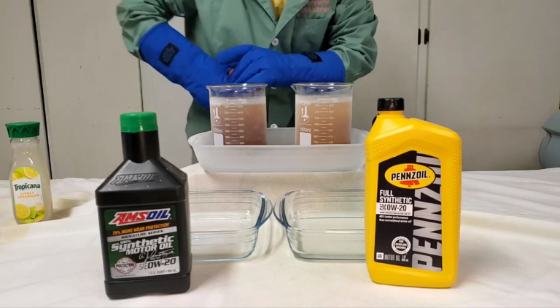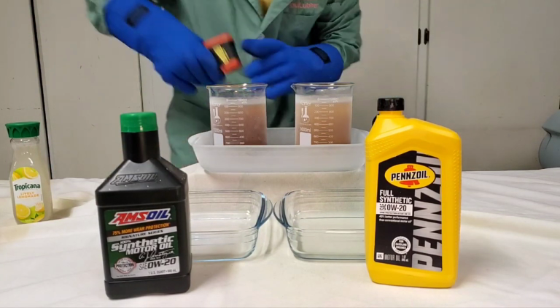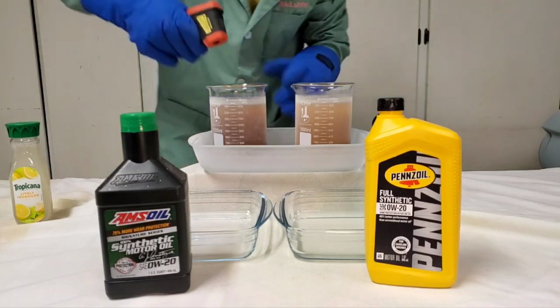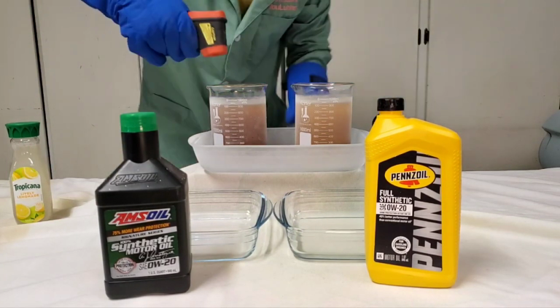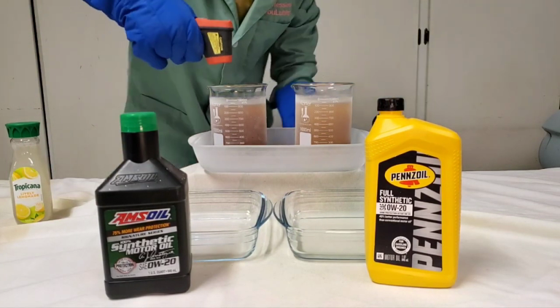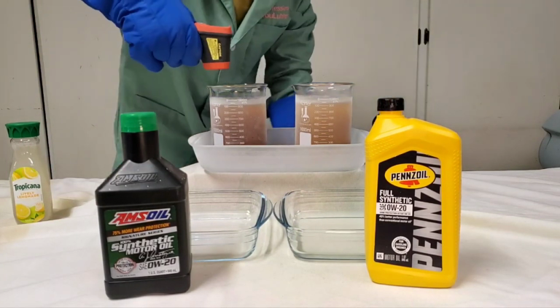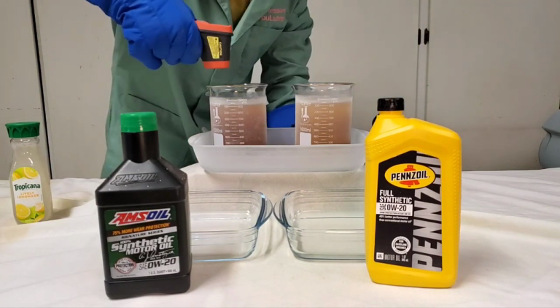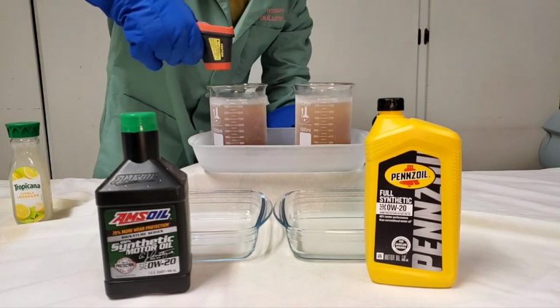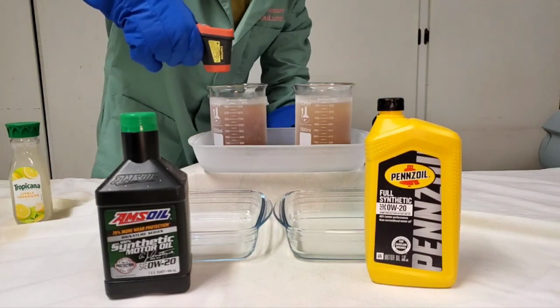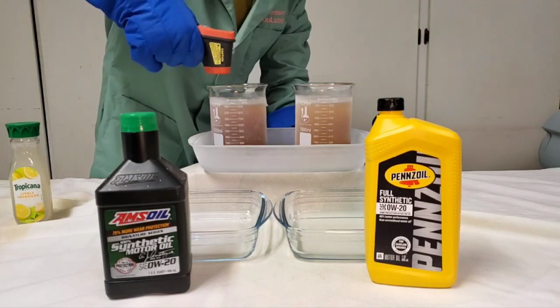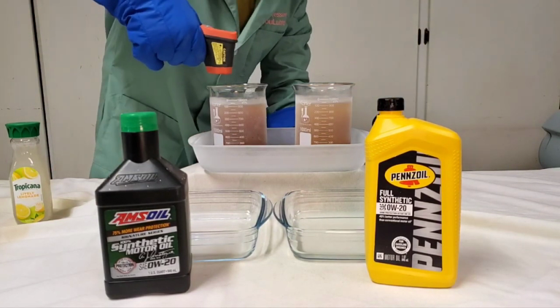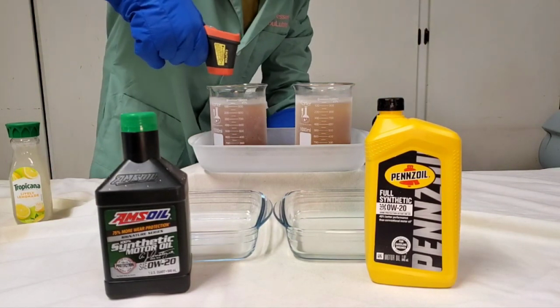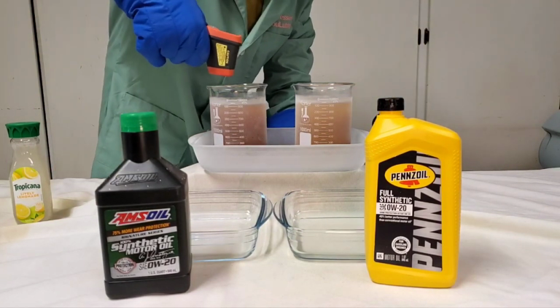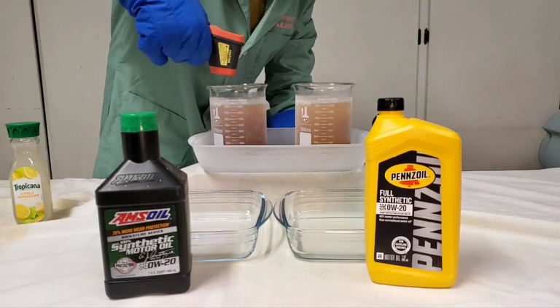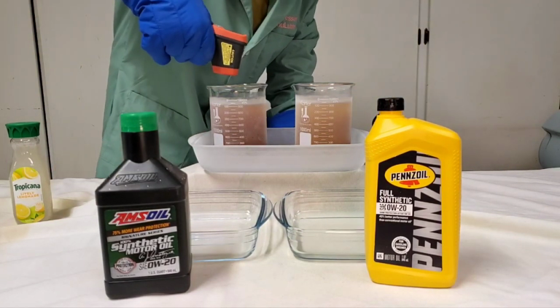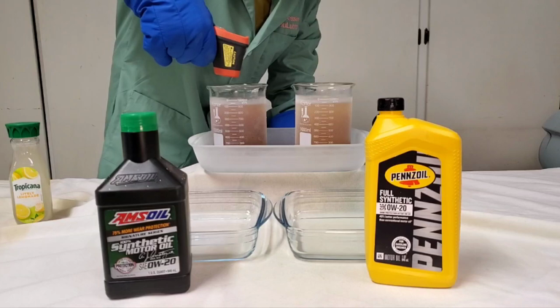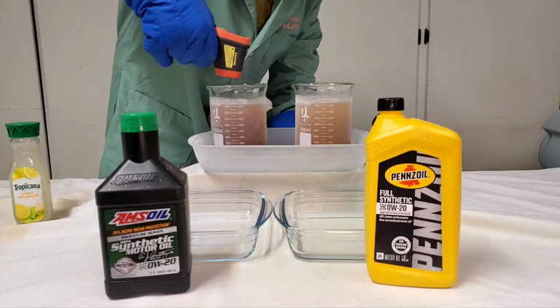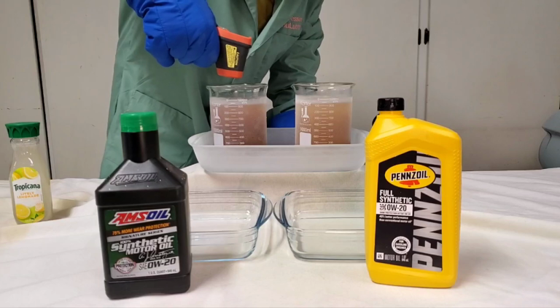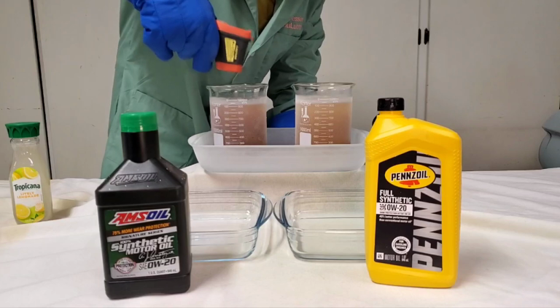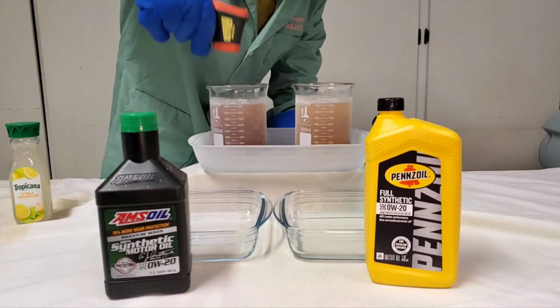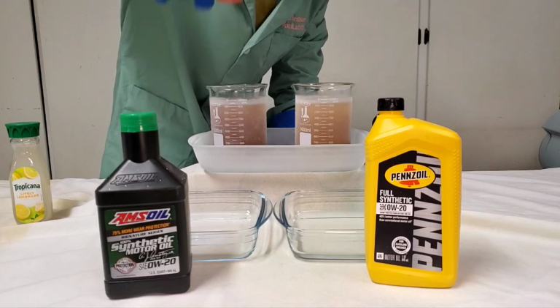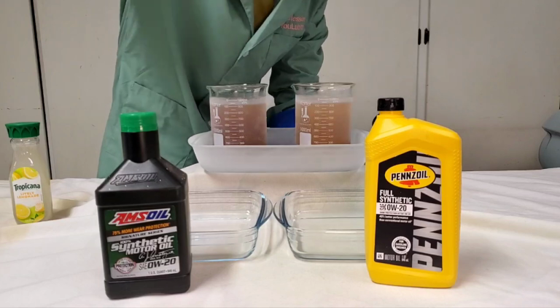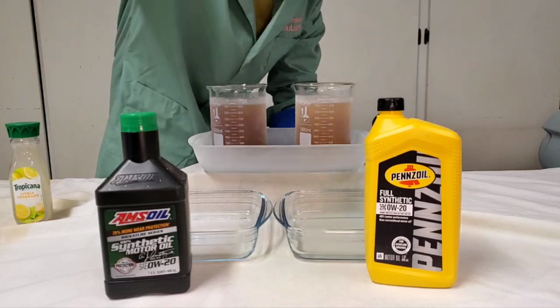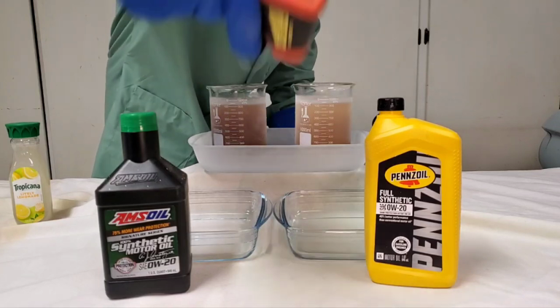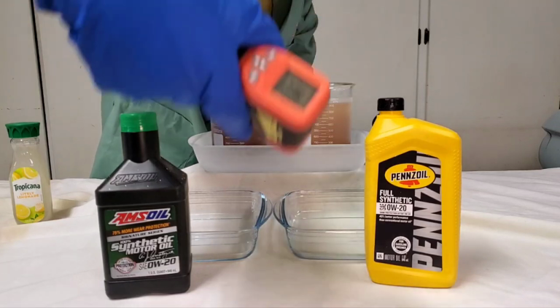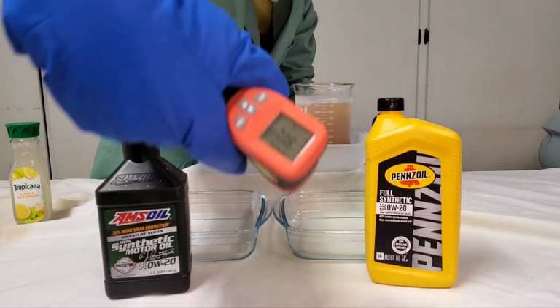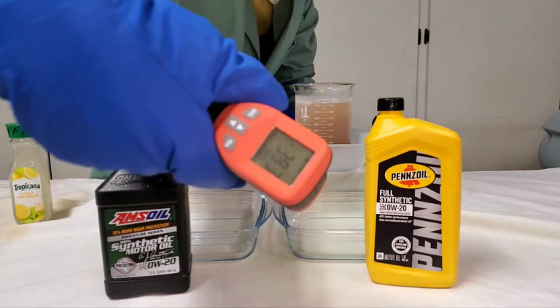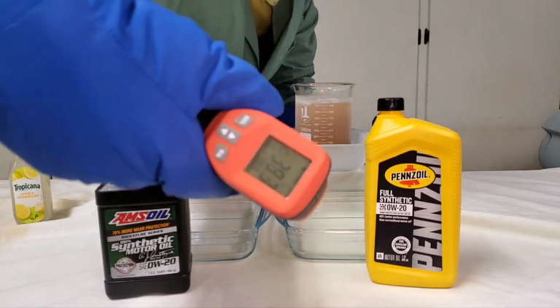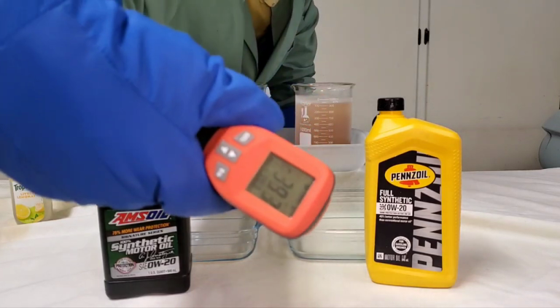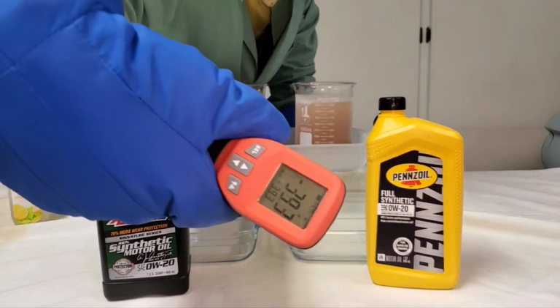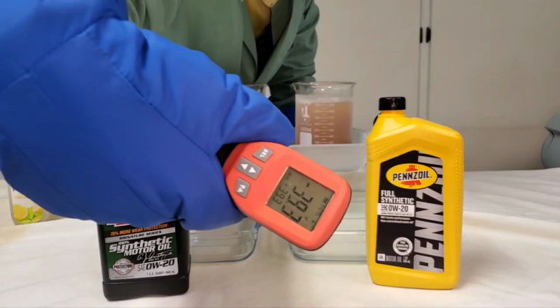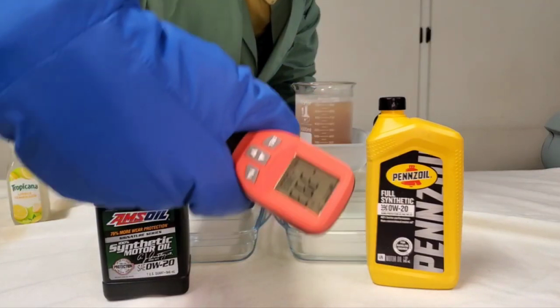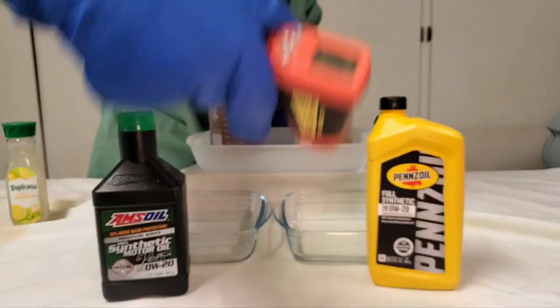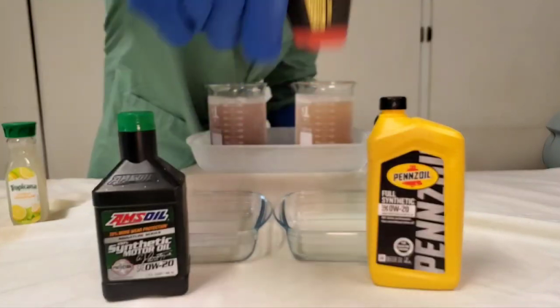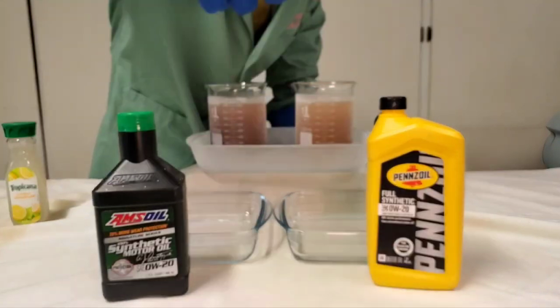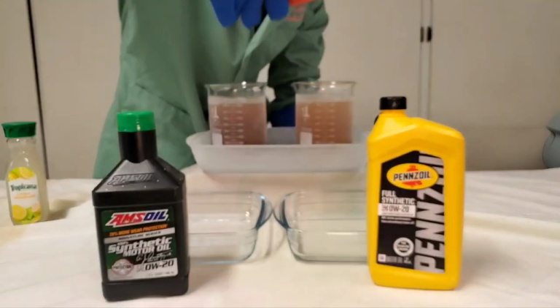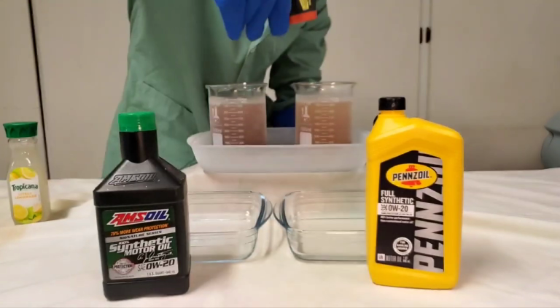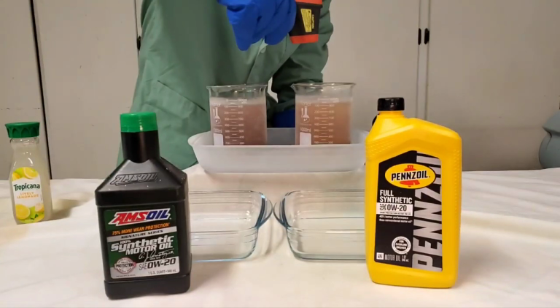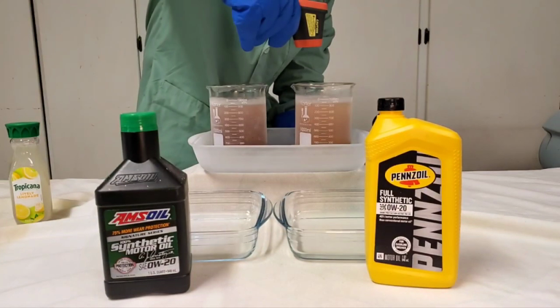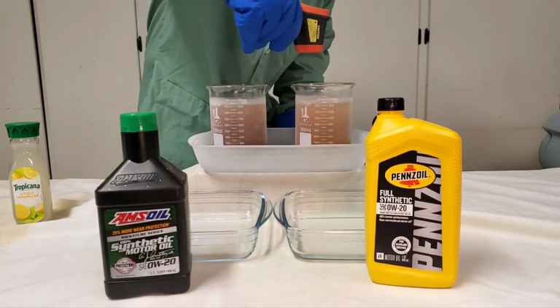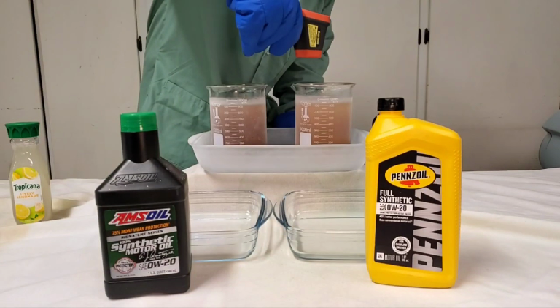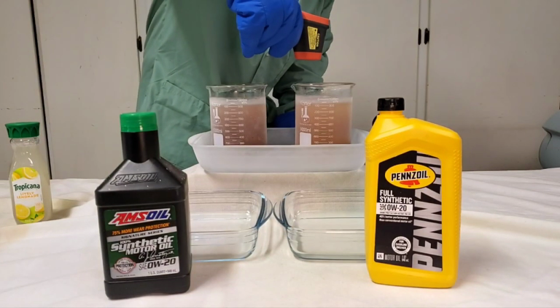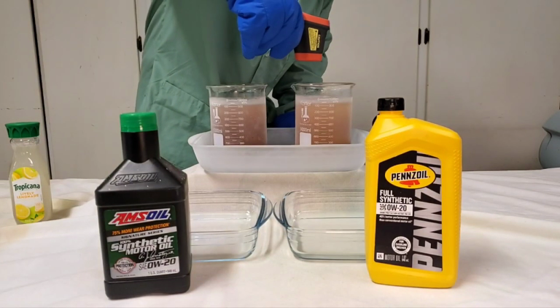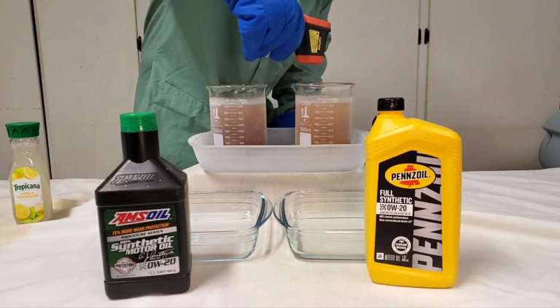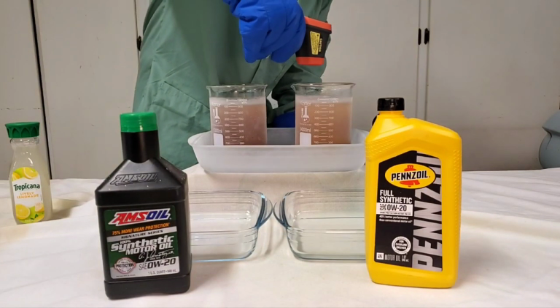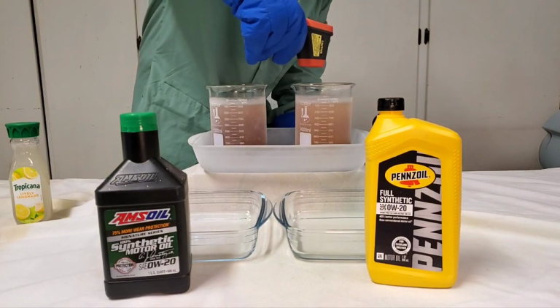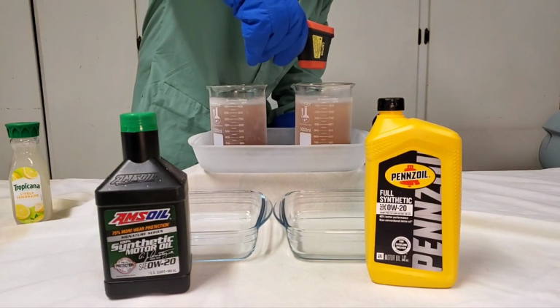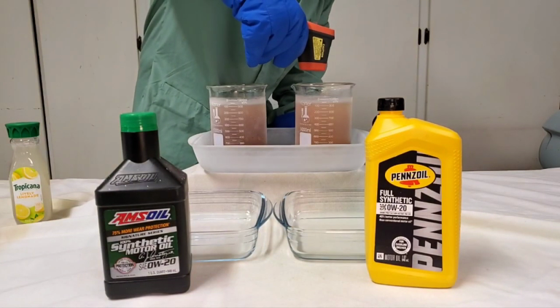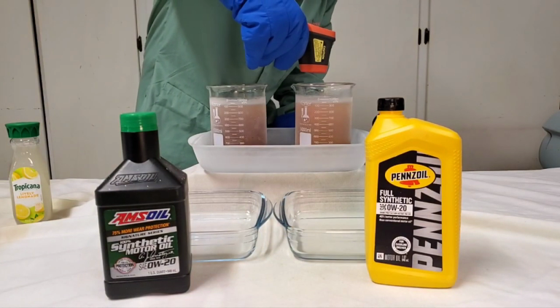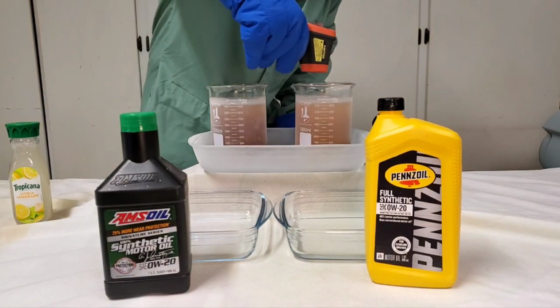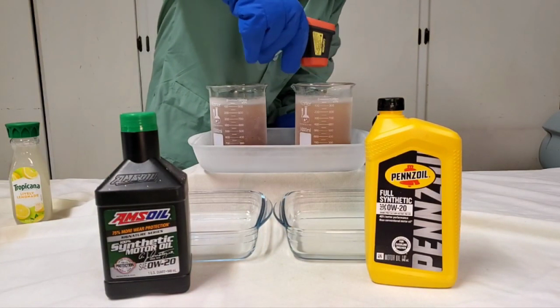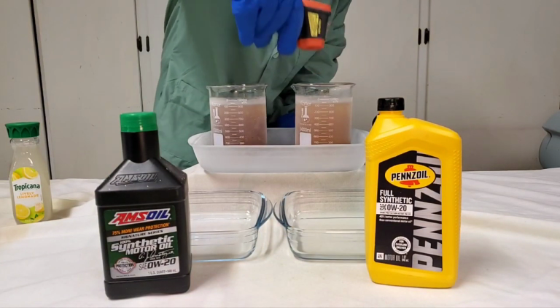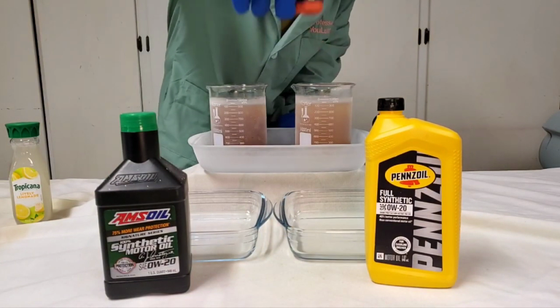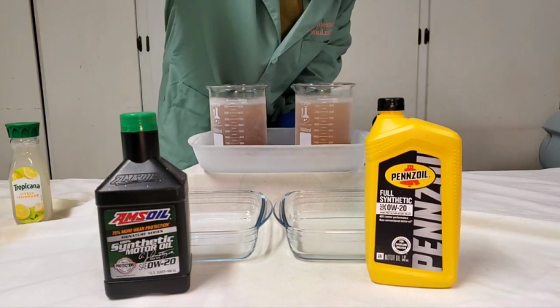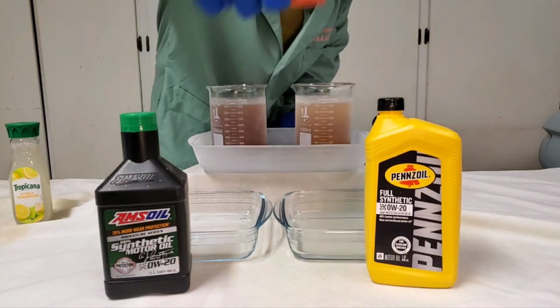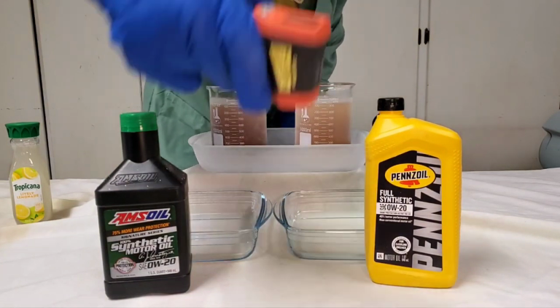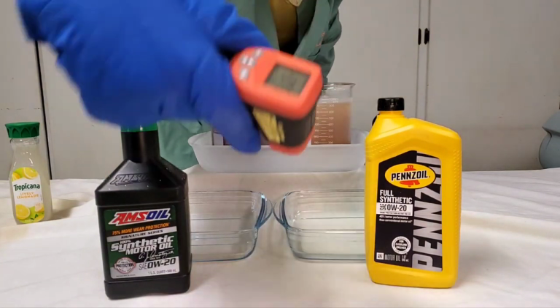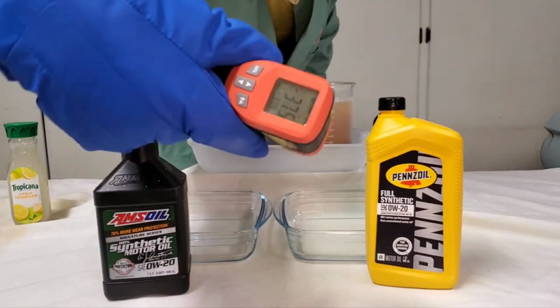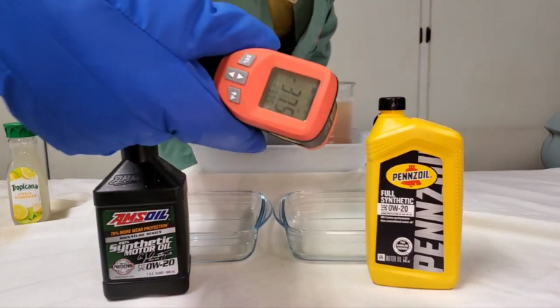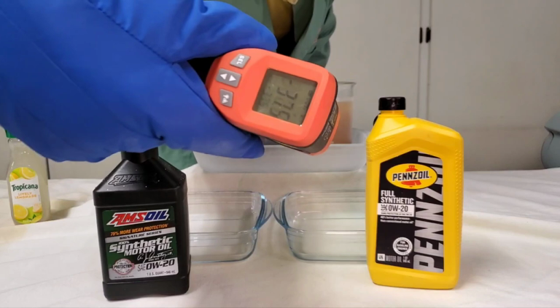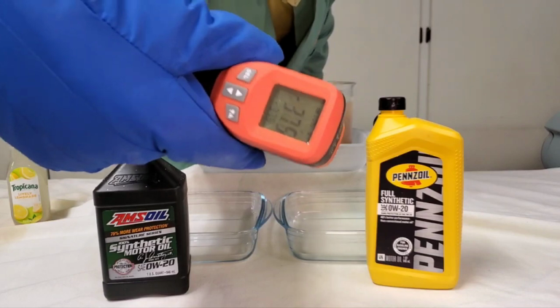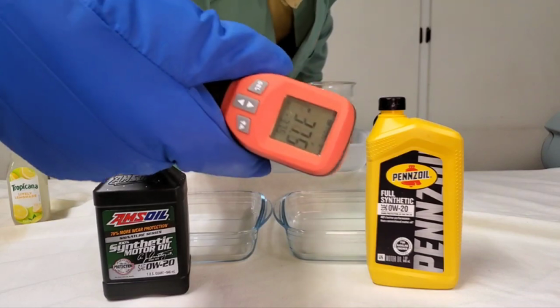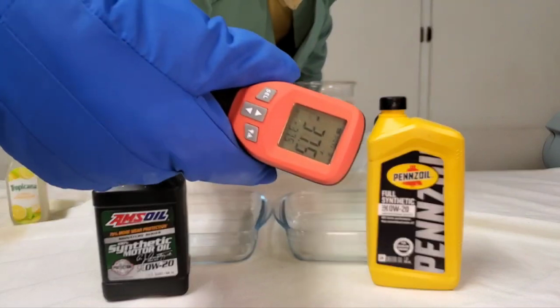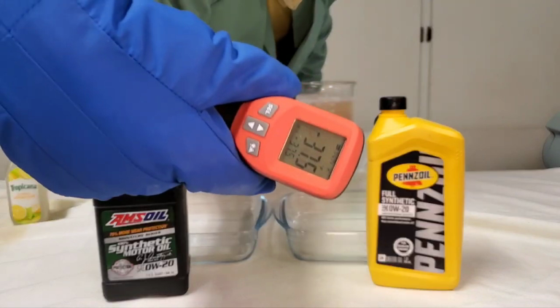We got our temperature: negative 39, negative 37.